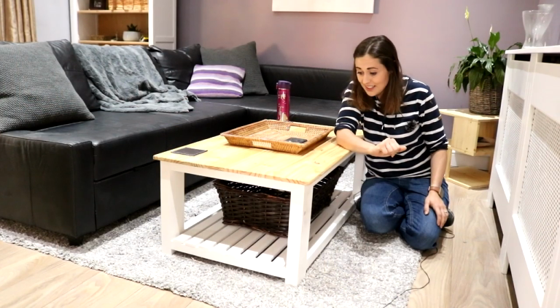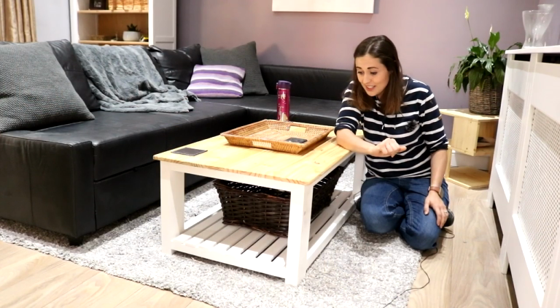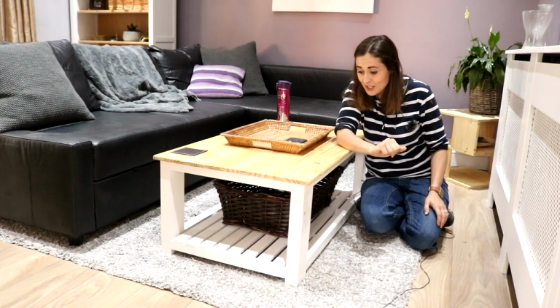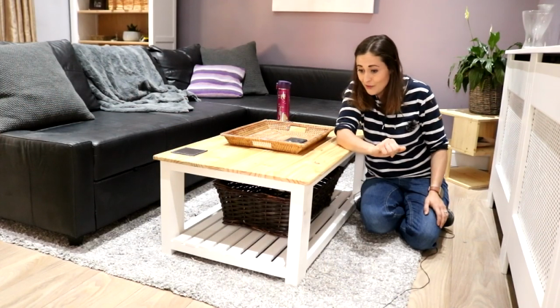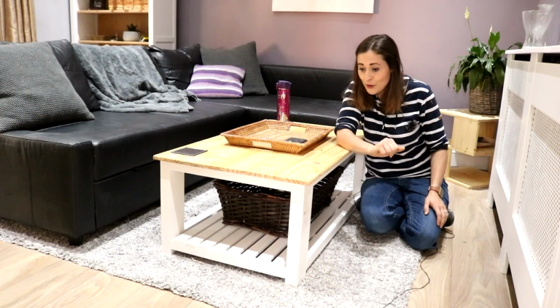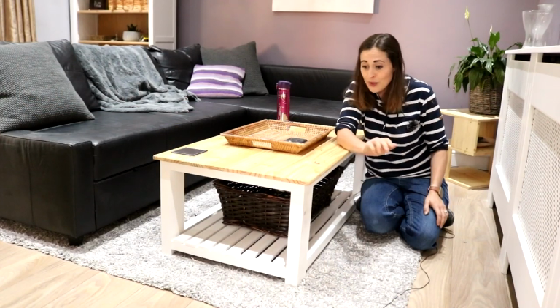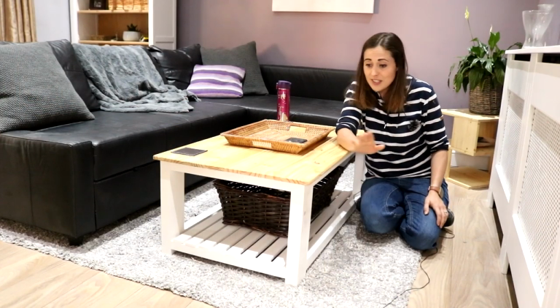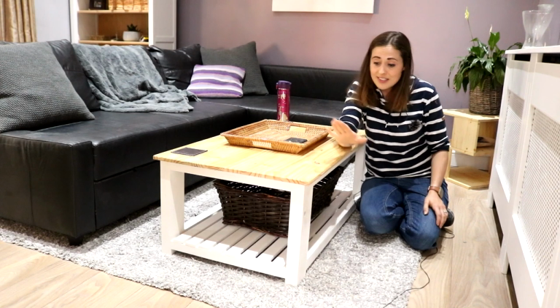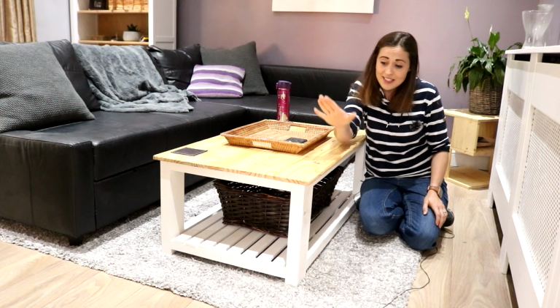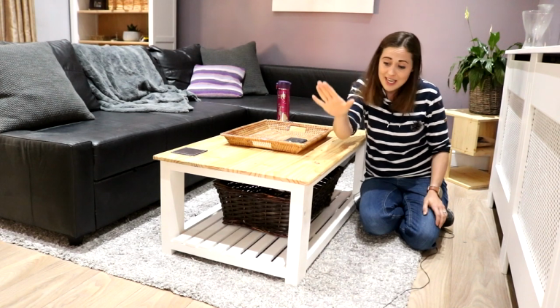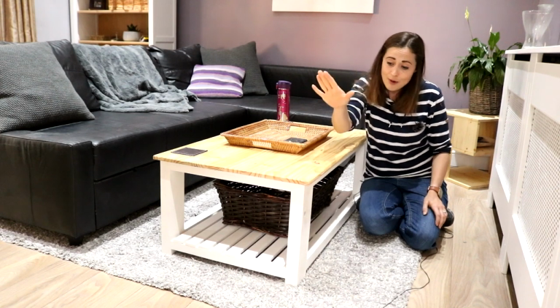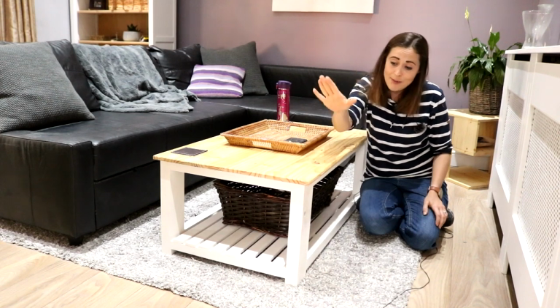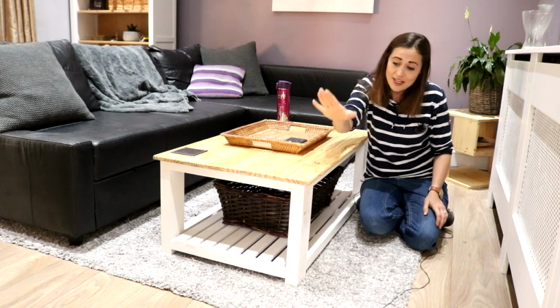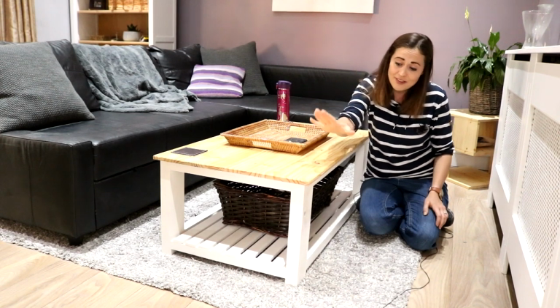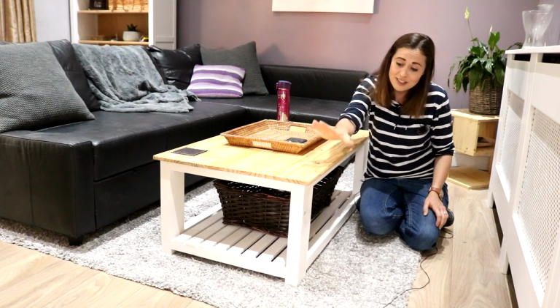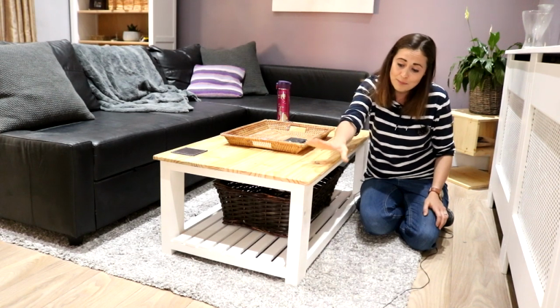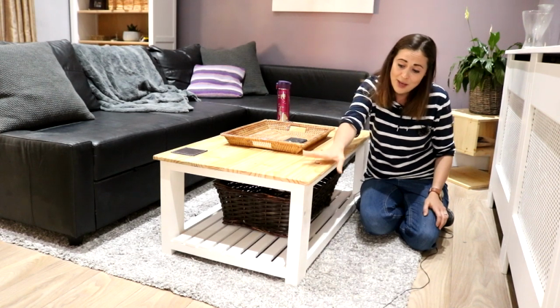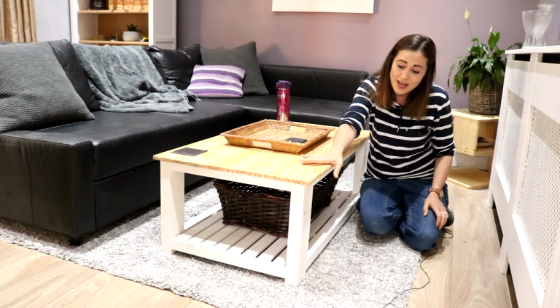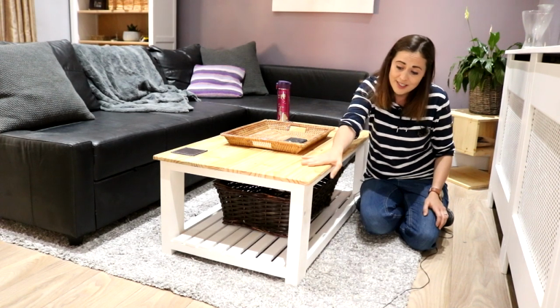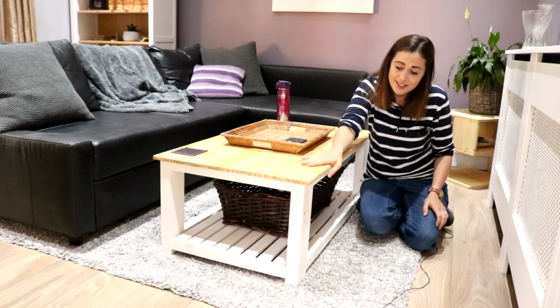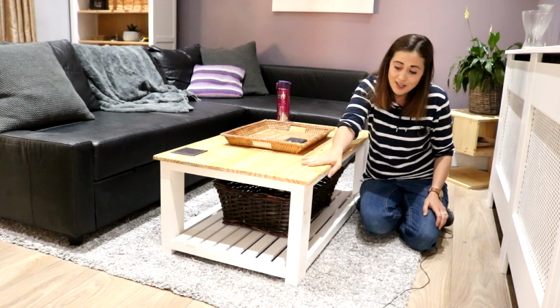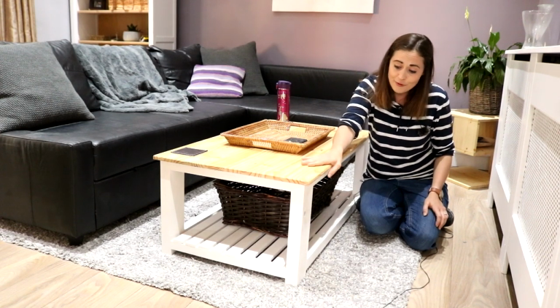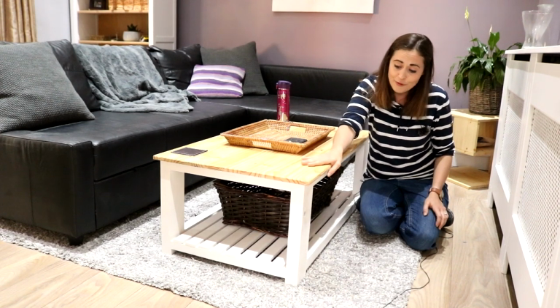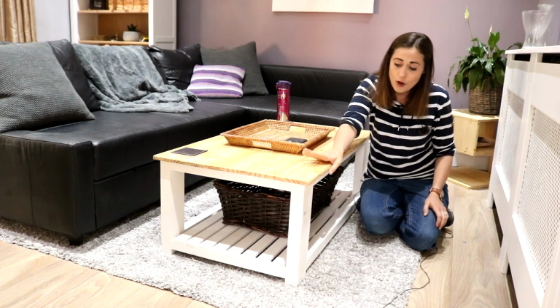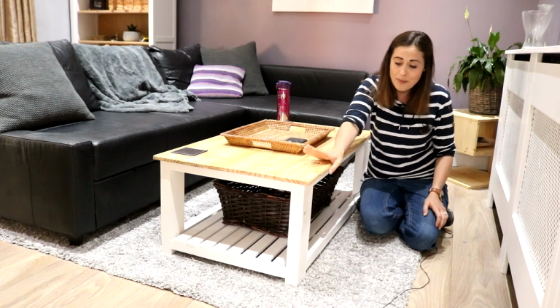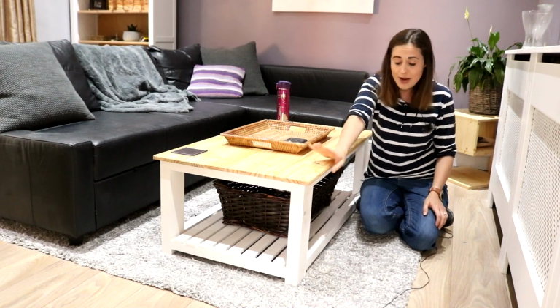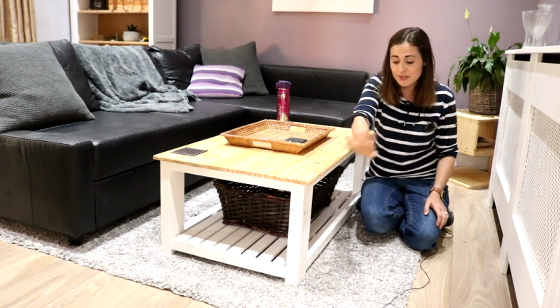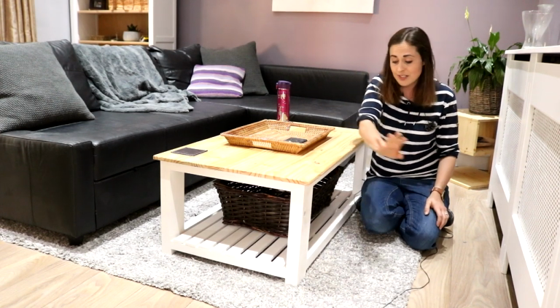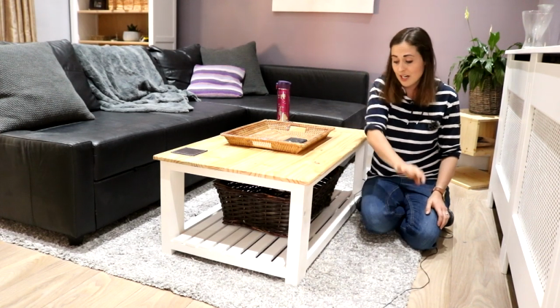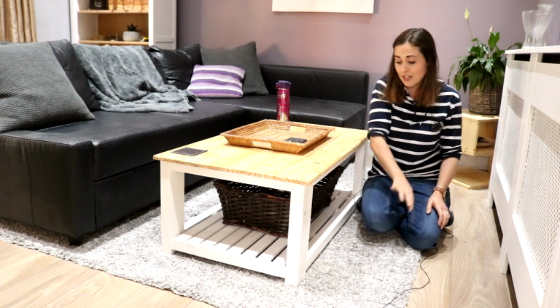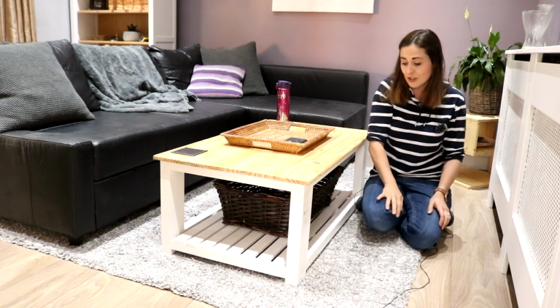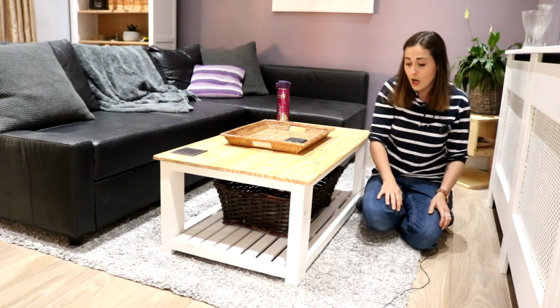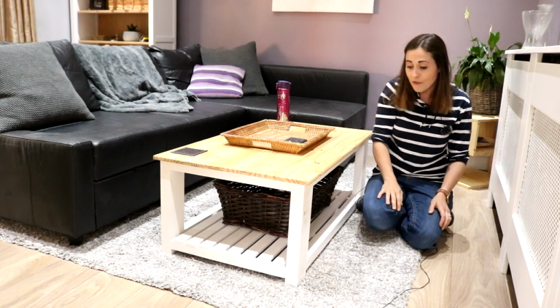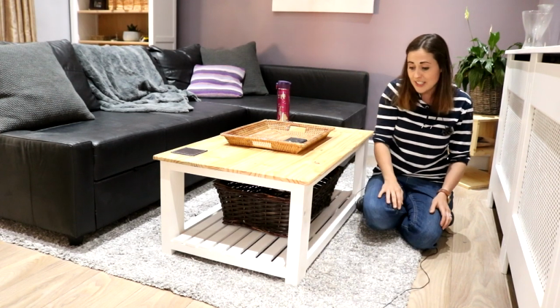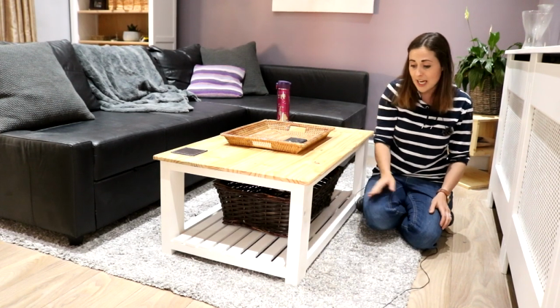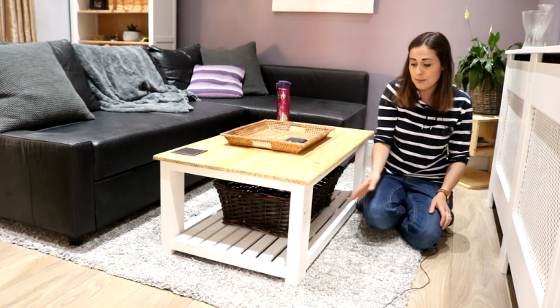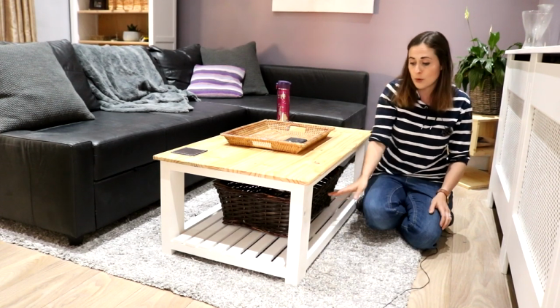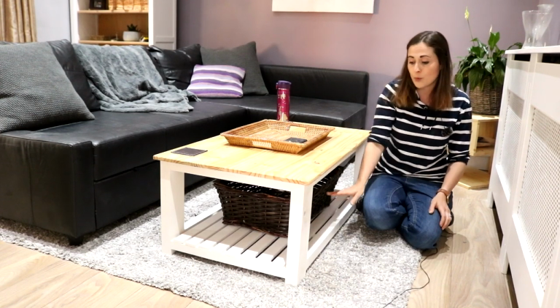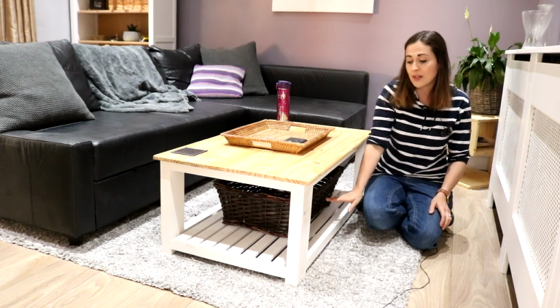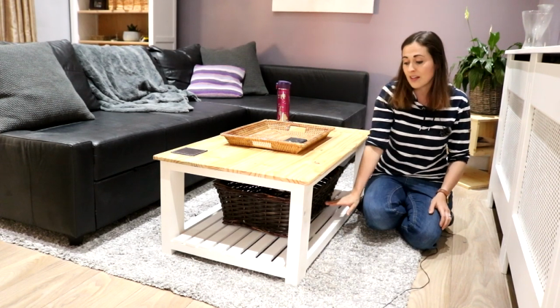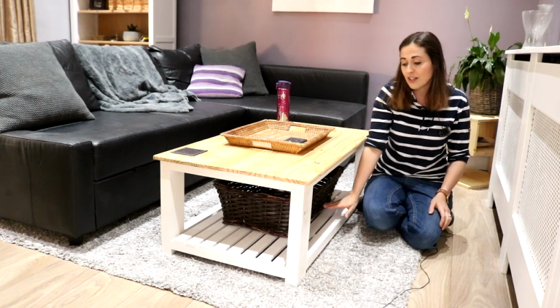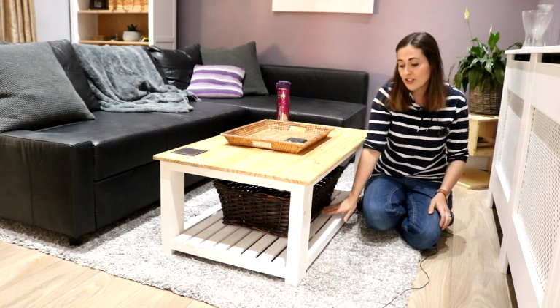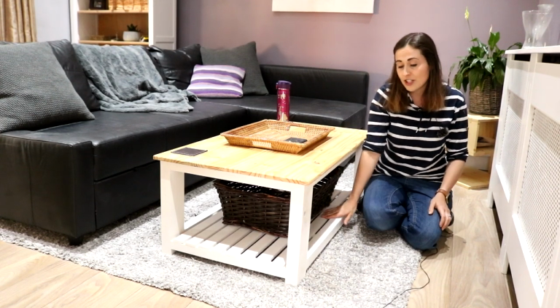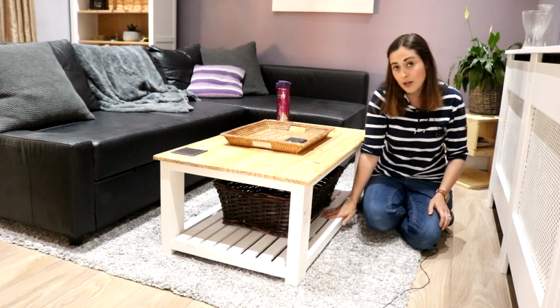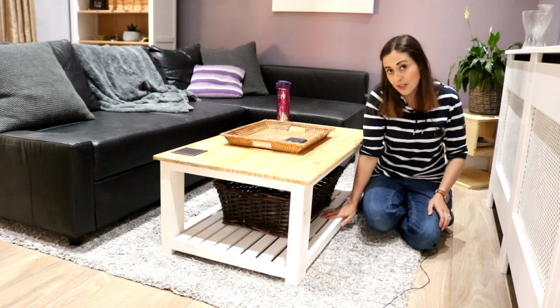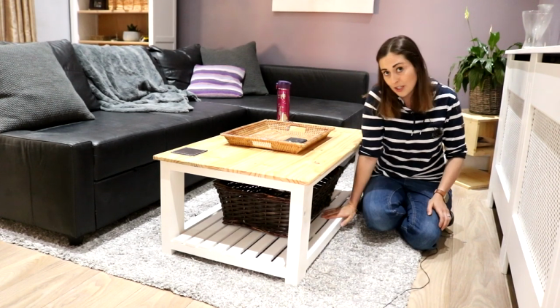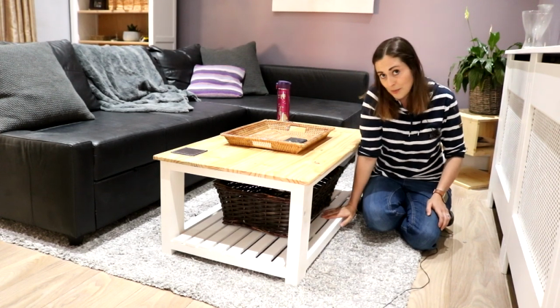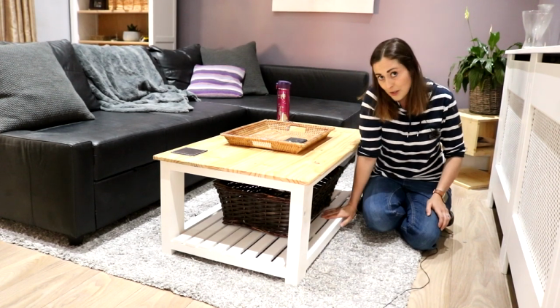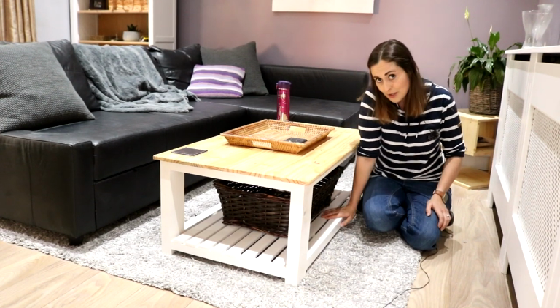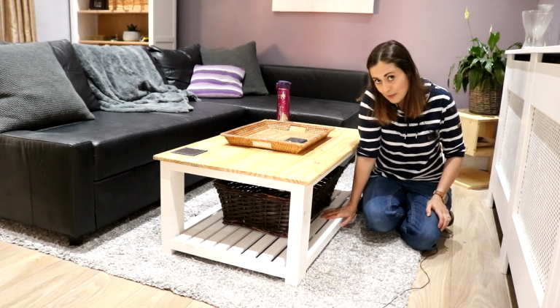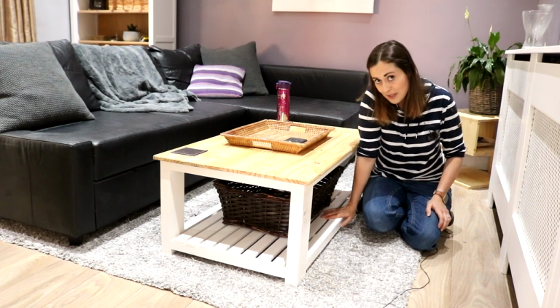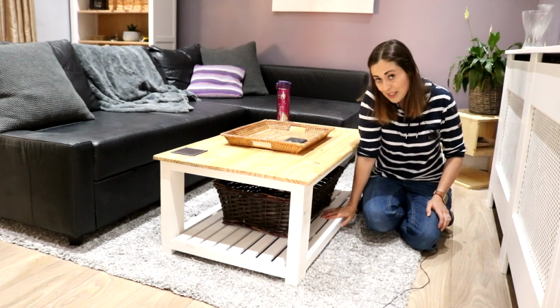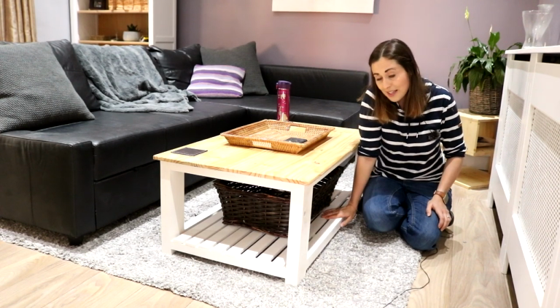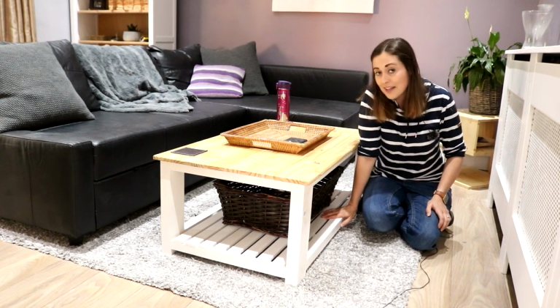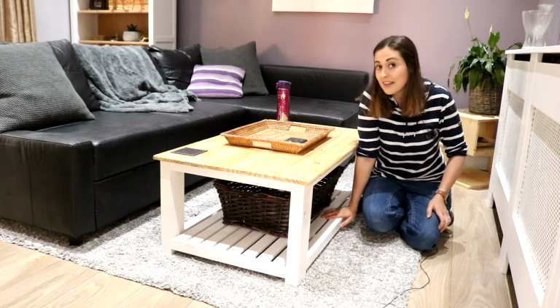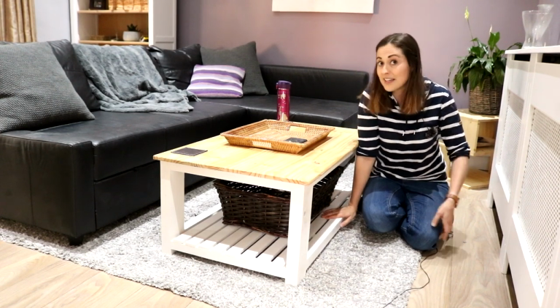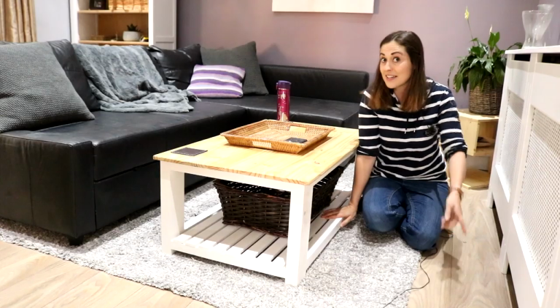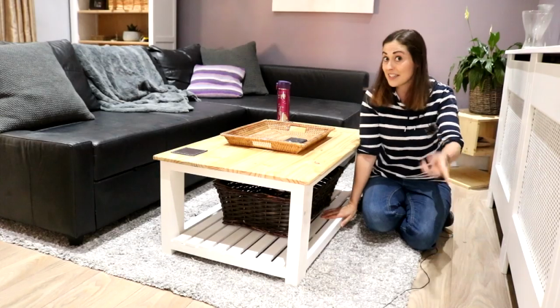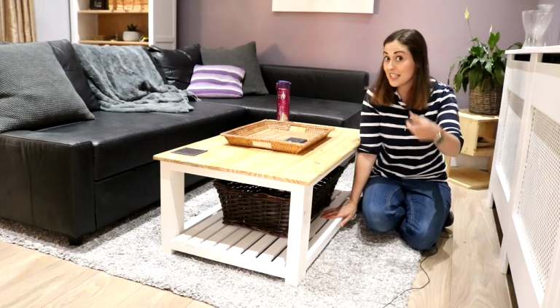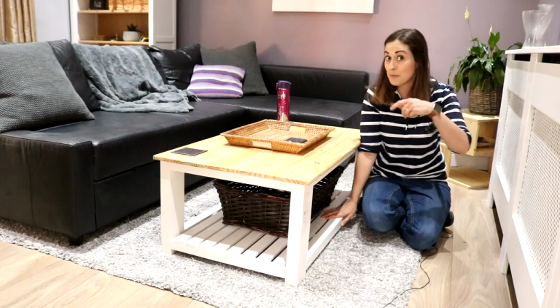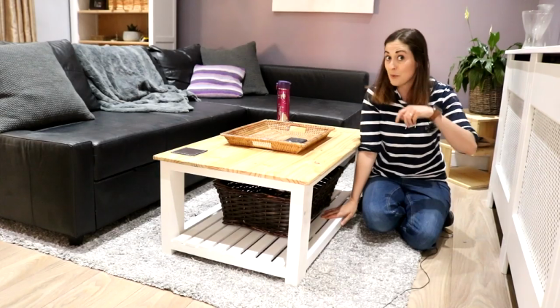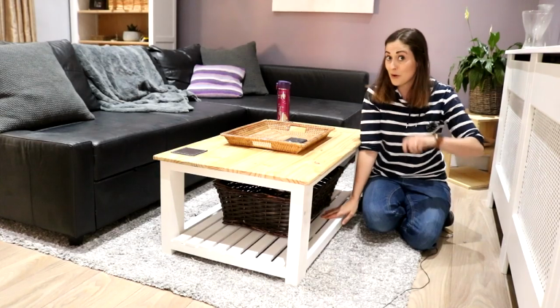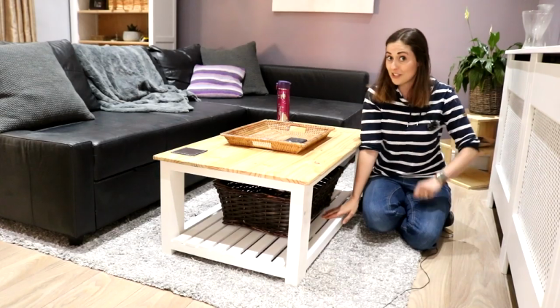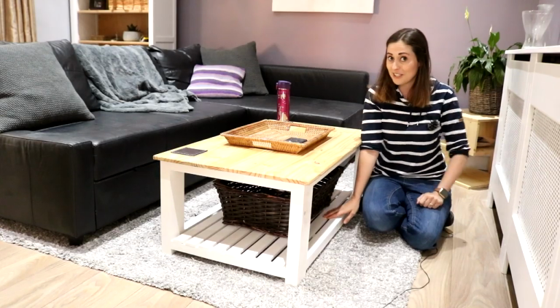So if you want to see how I made this pine farmhouse style coffee table with shelving at the bottom, then keep on watching.